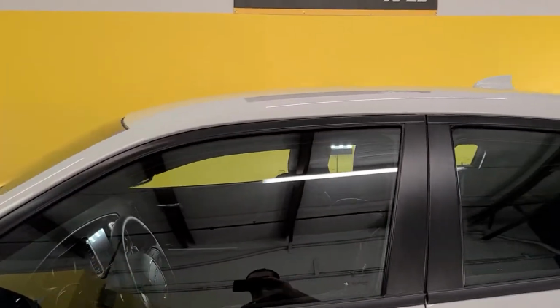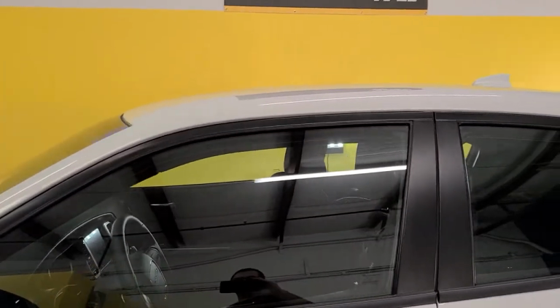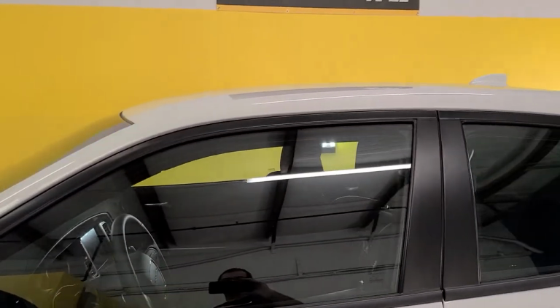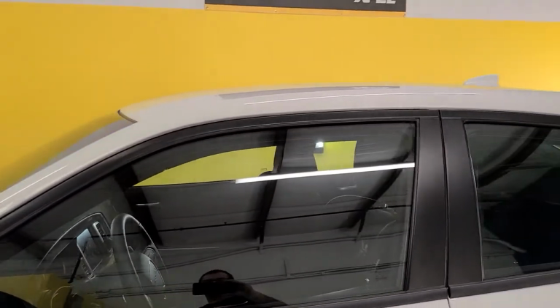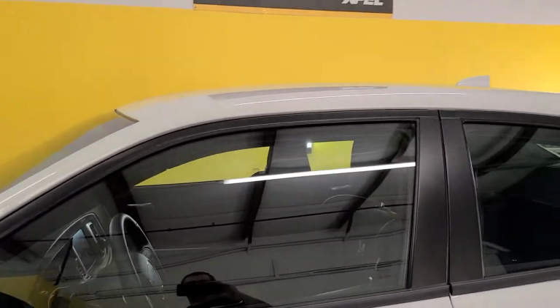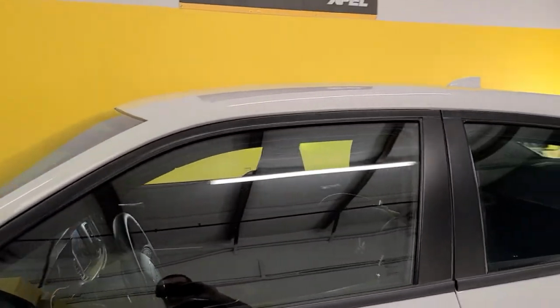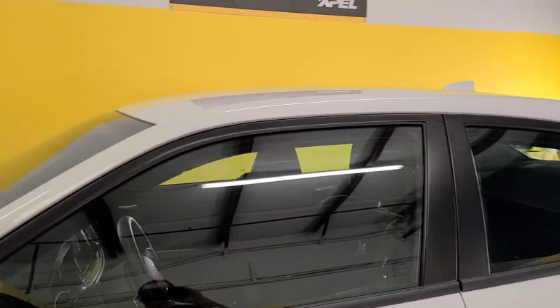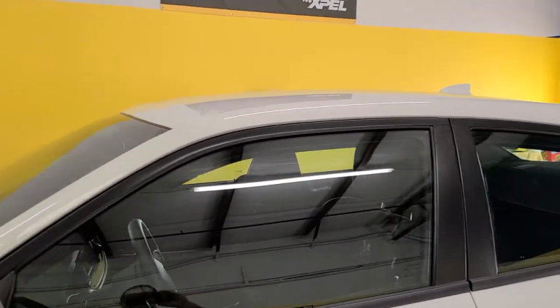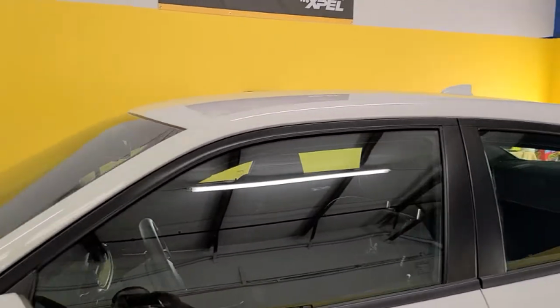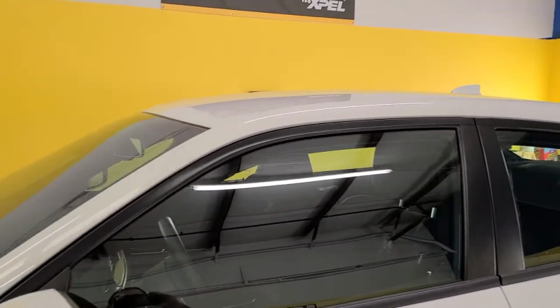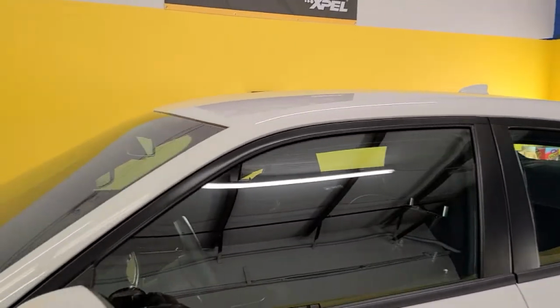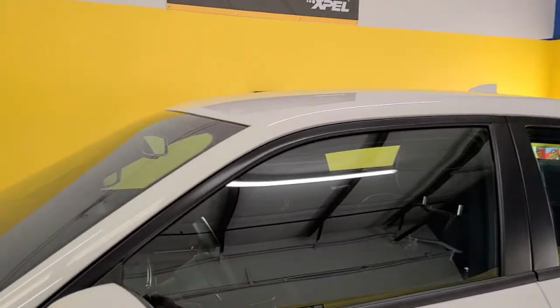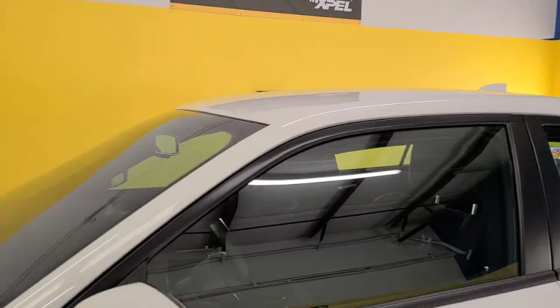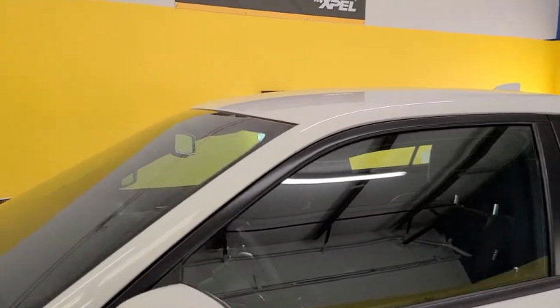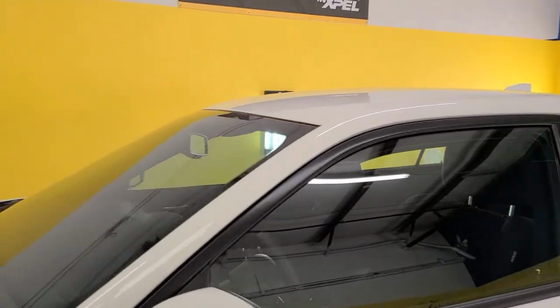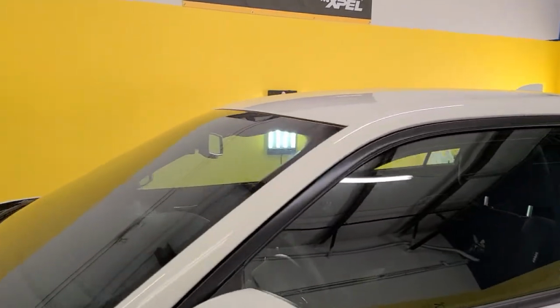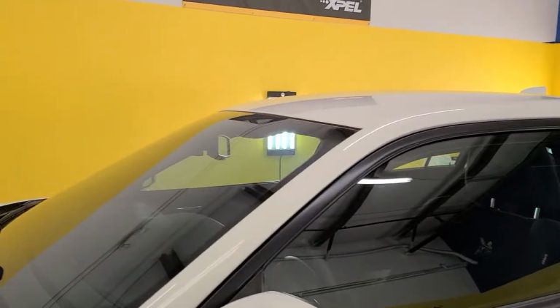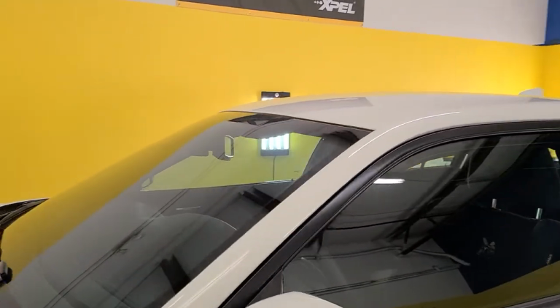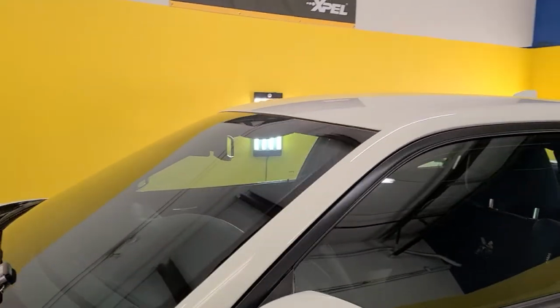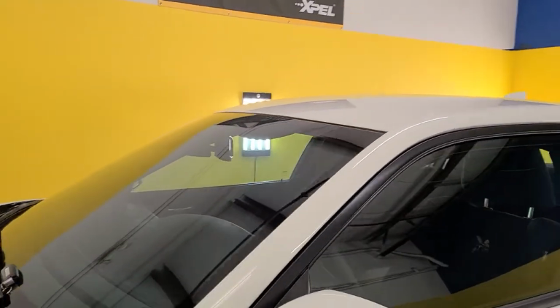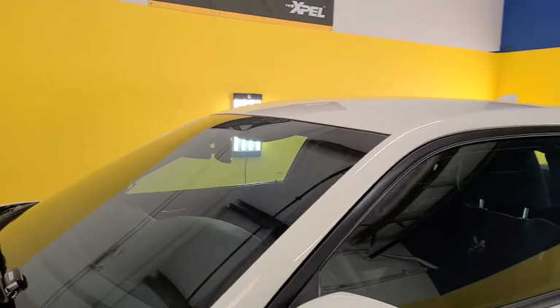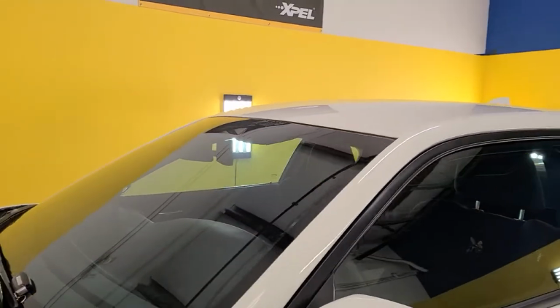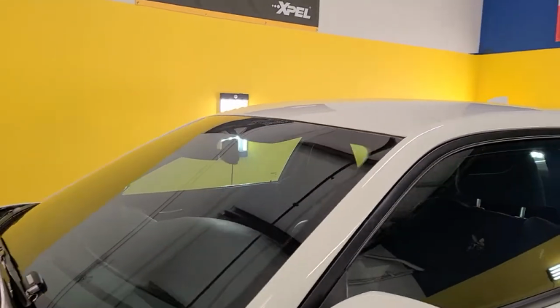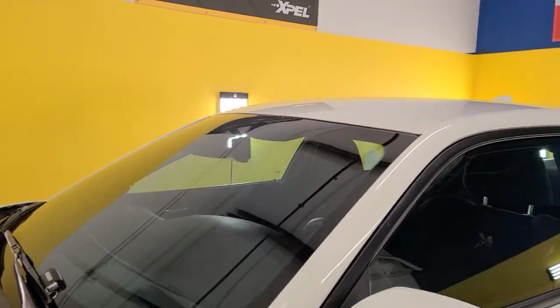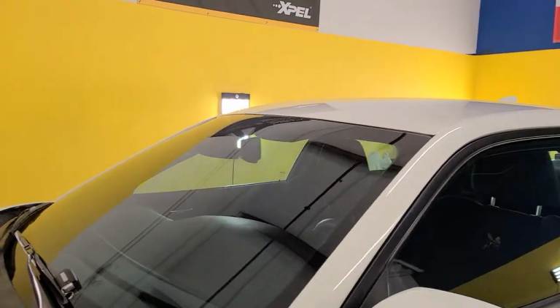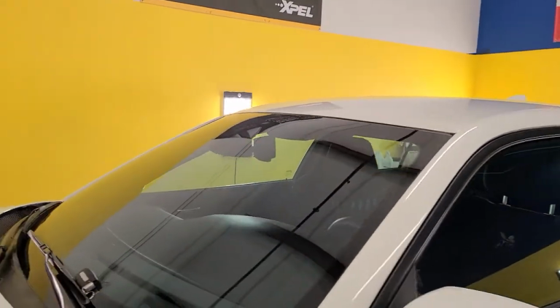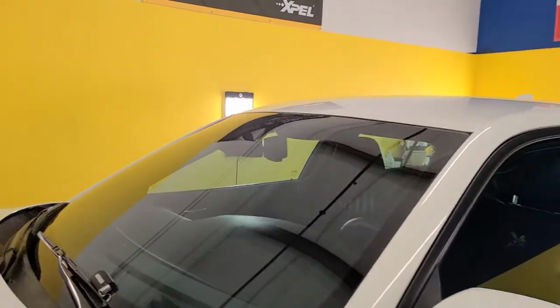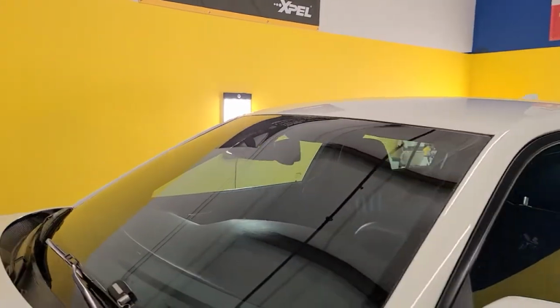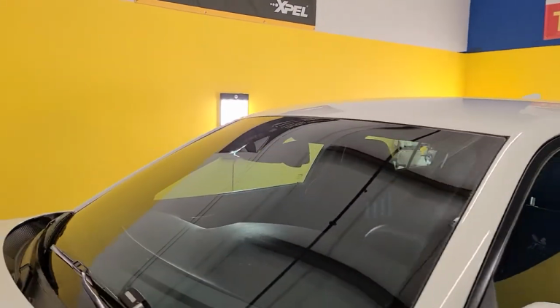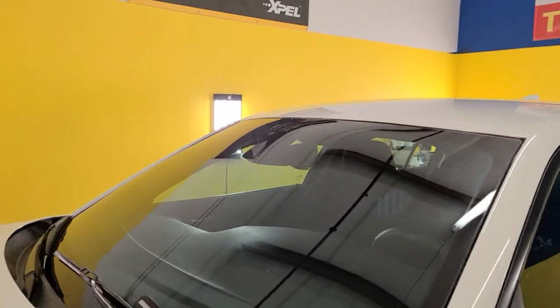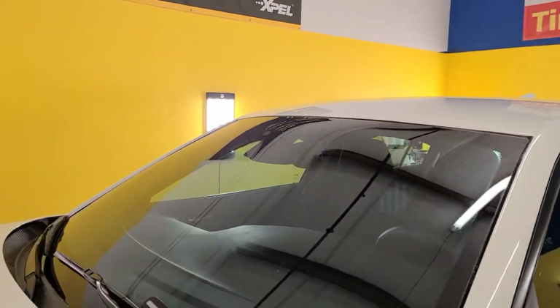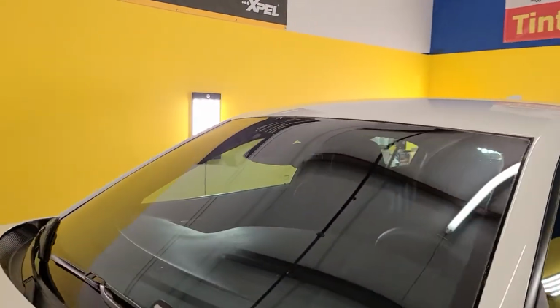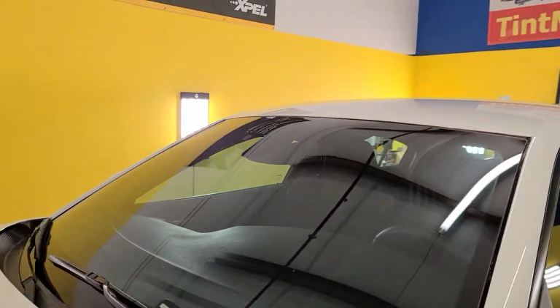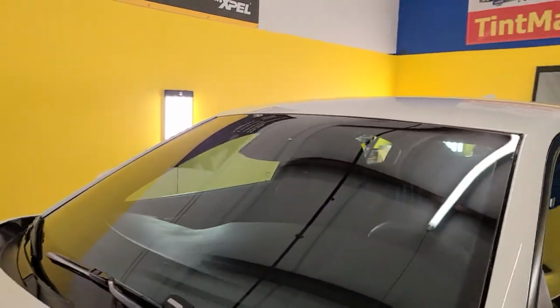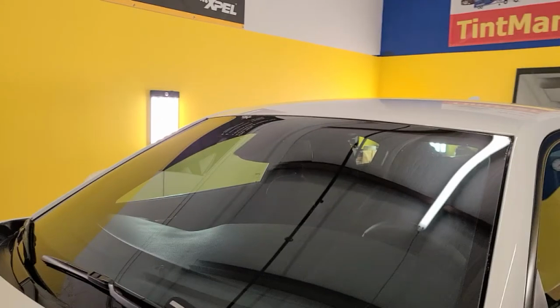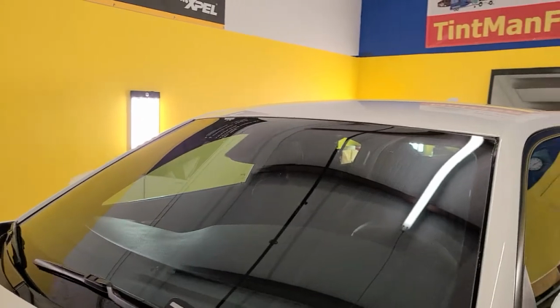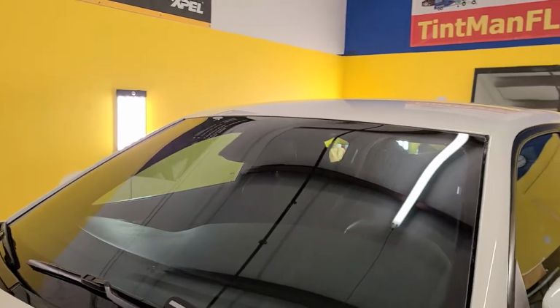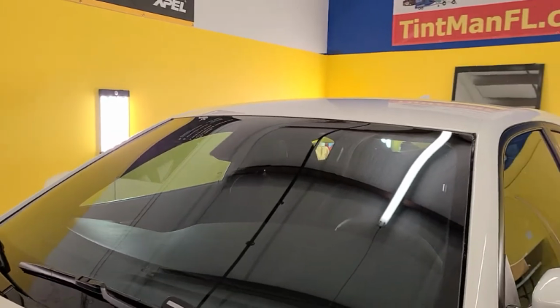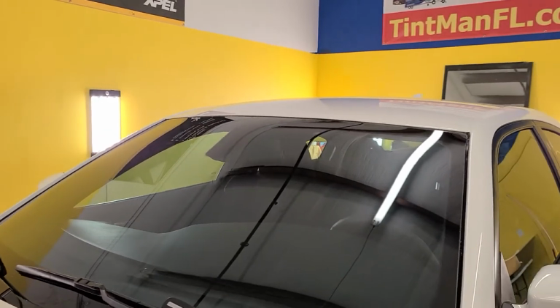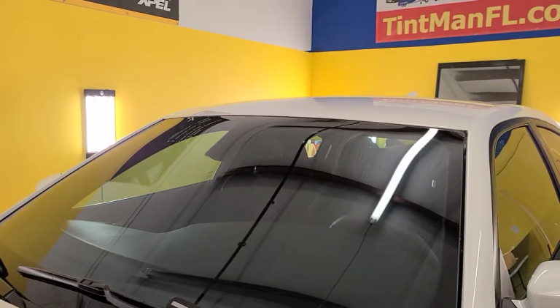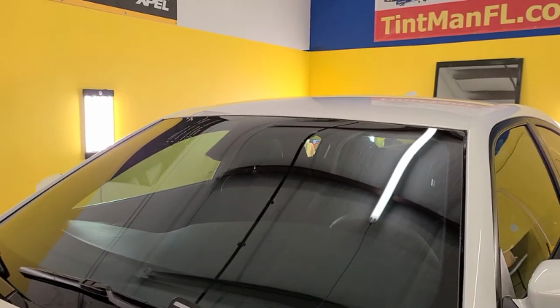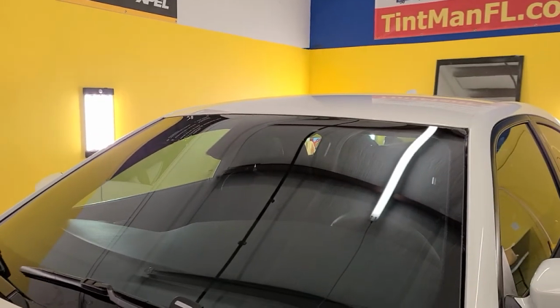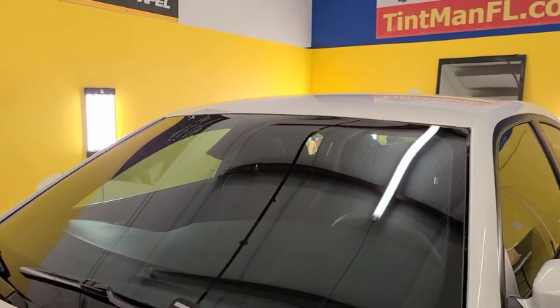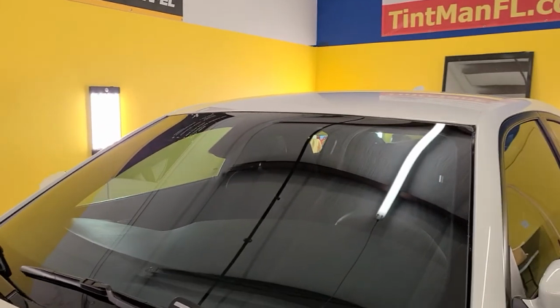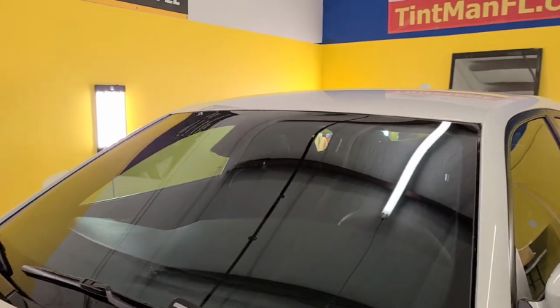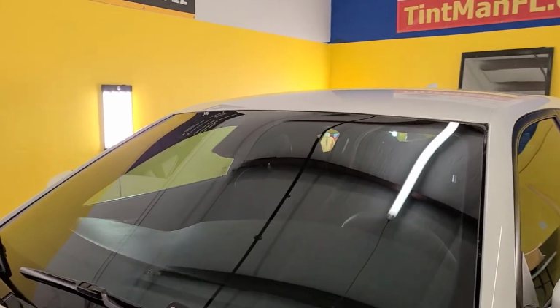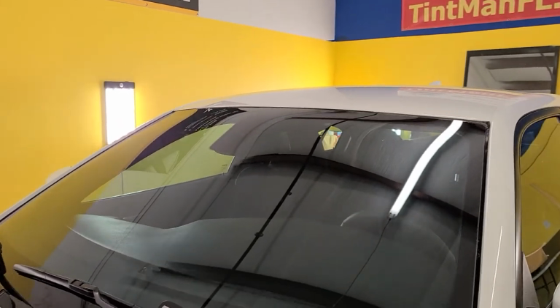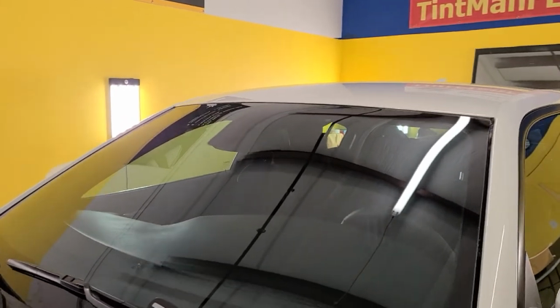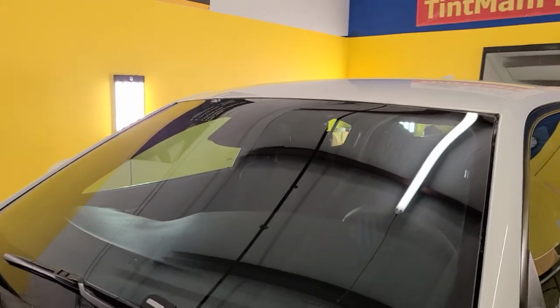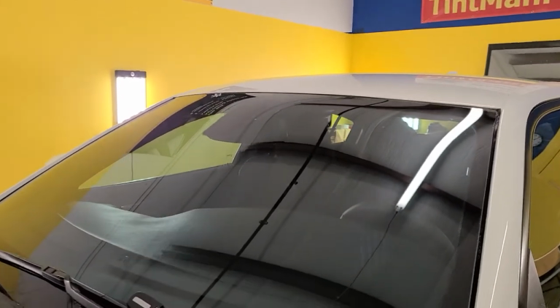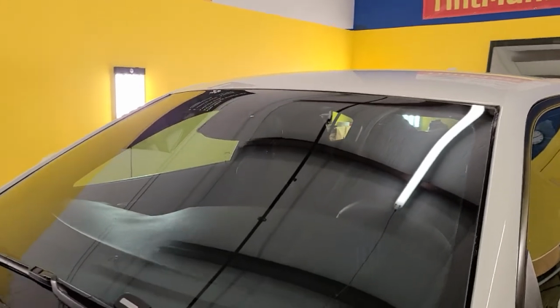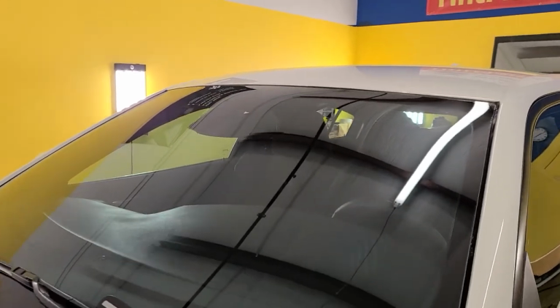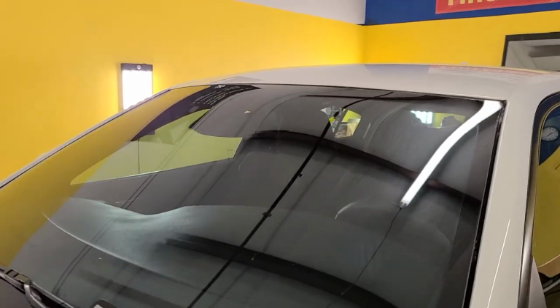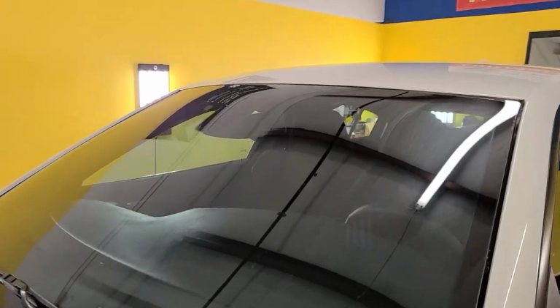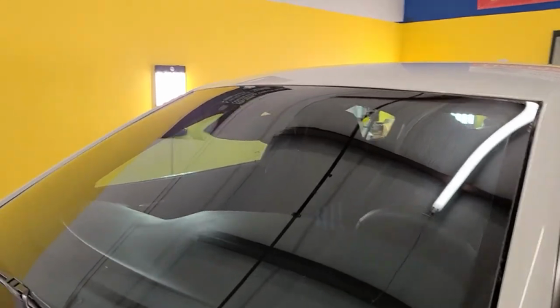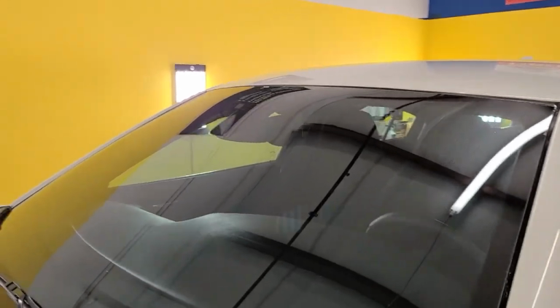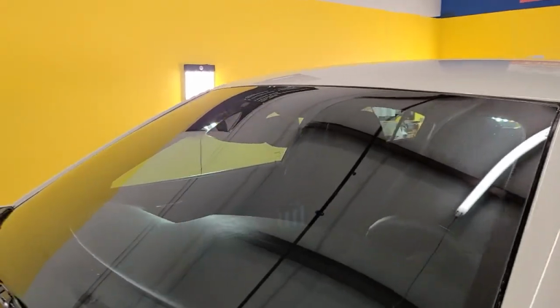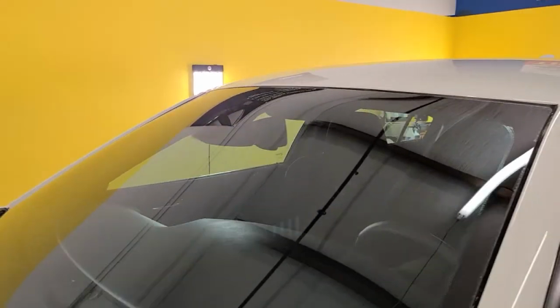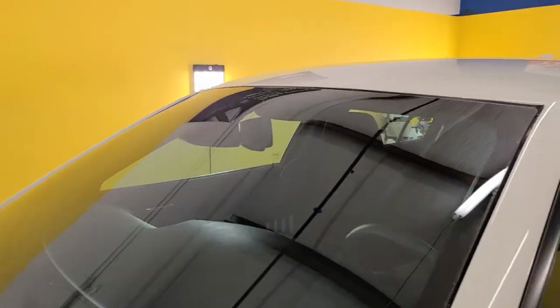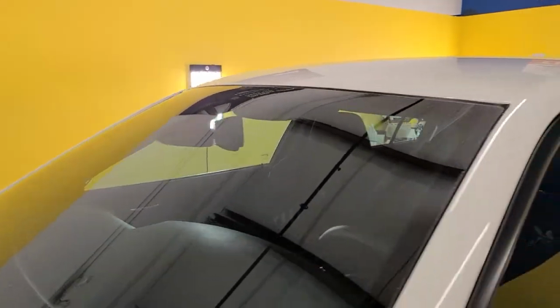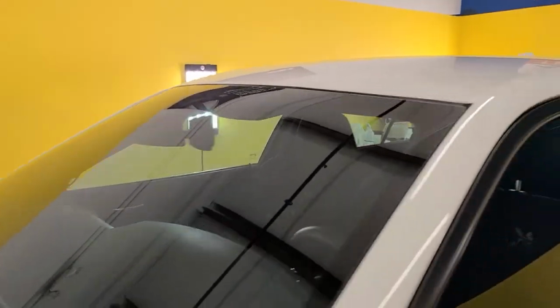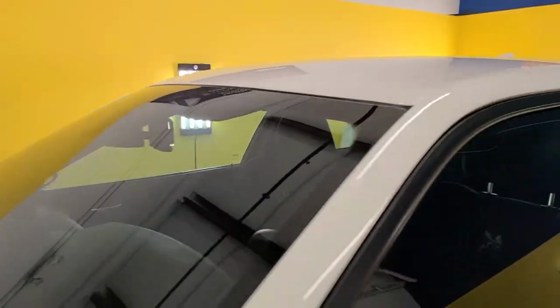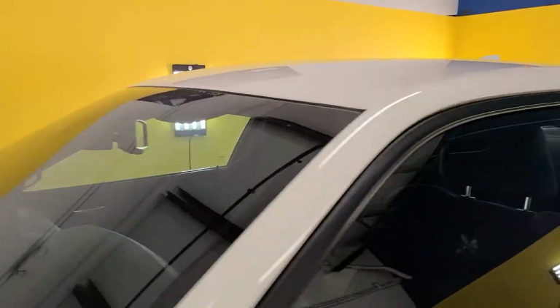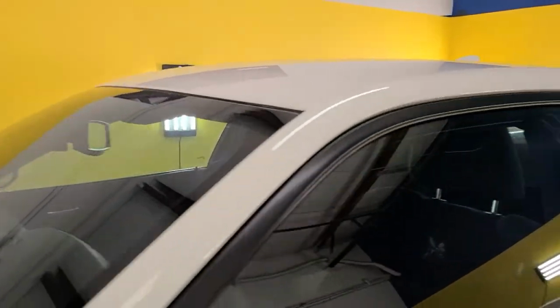and 99% of the UV rays. Again, the sides and back window are not tinted, but the whole windshield is. As you can see, it looks very clear.